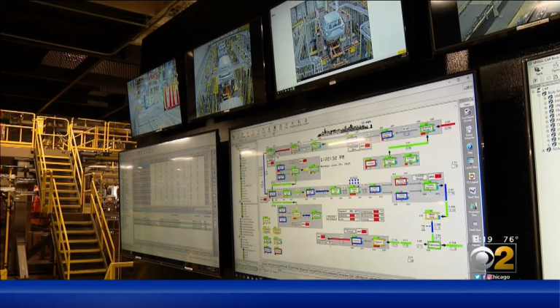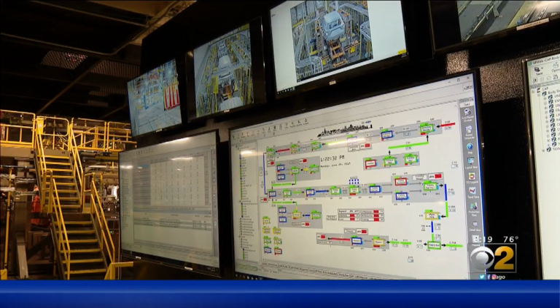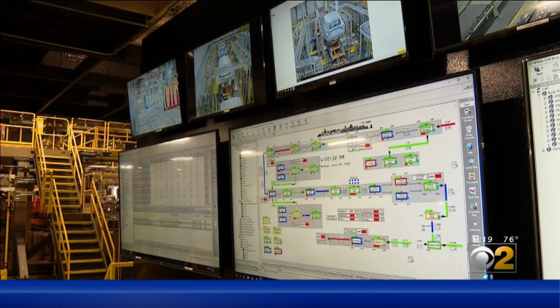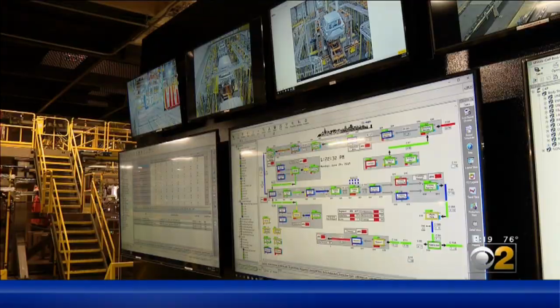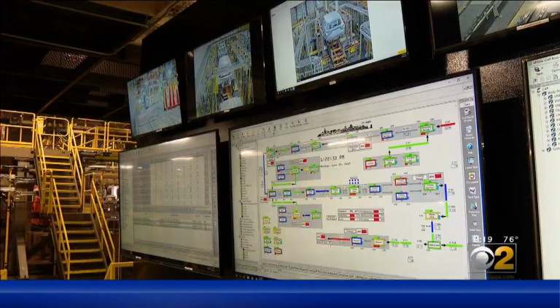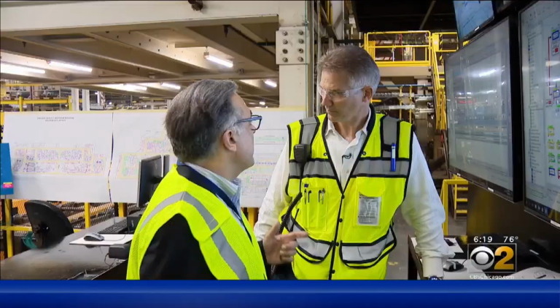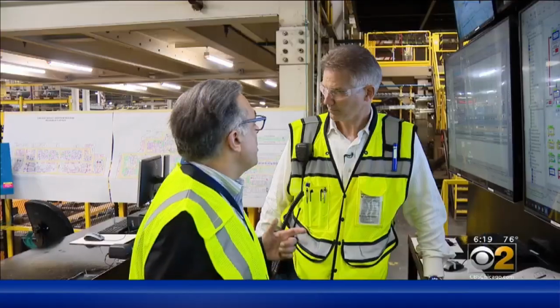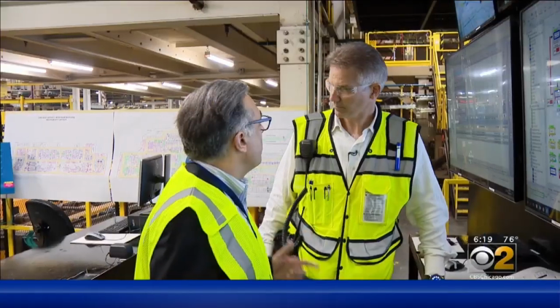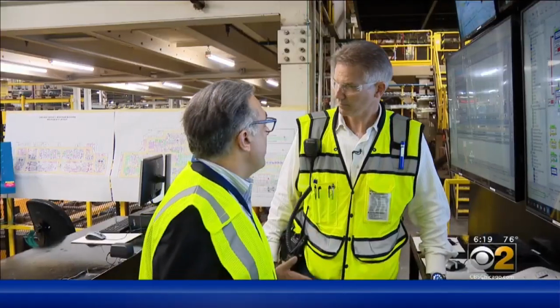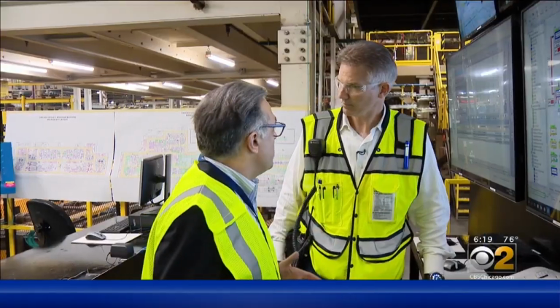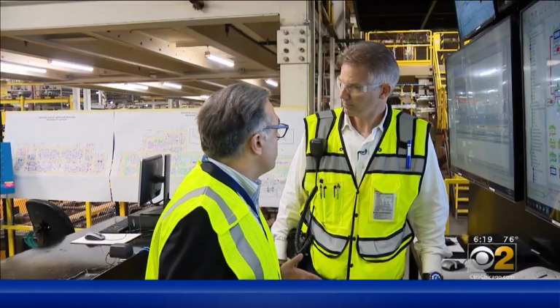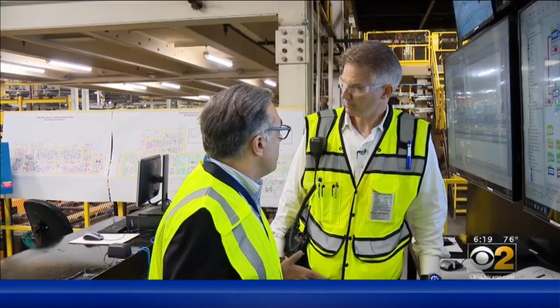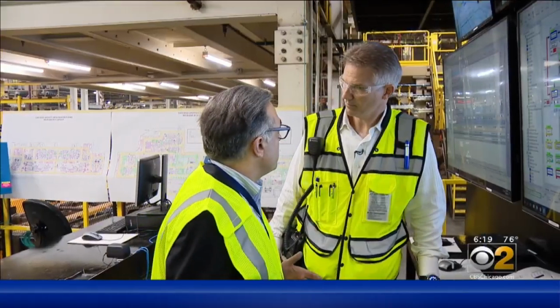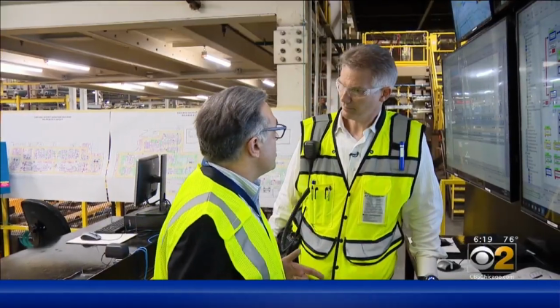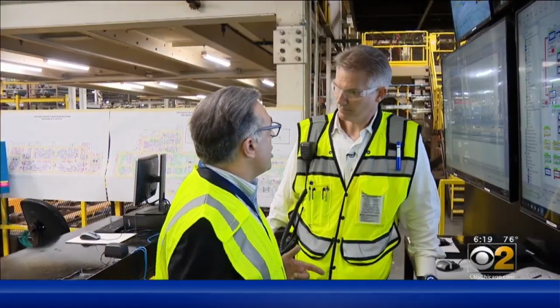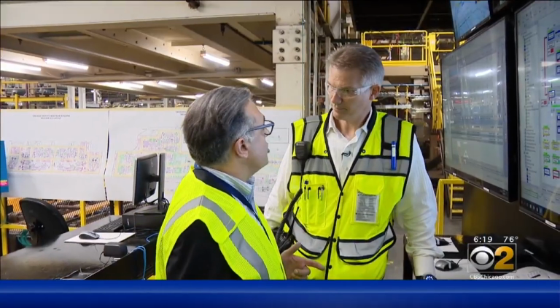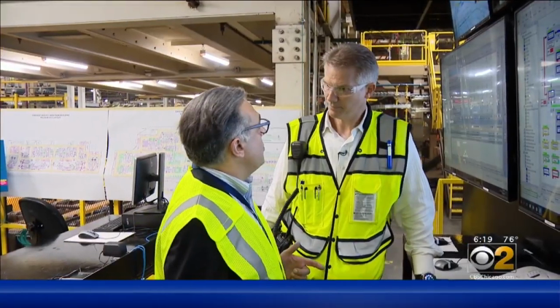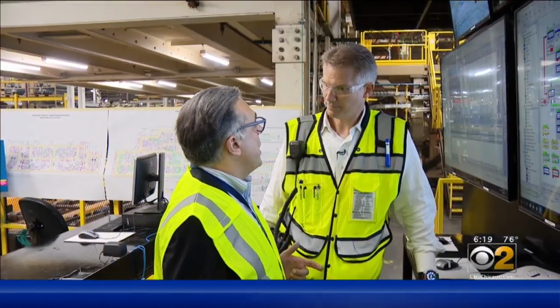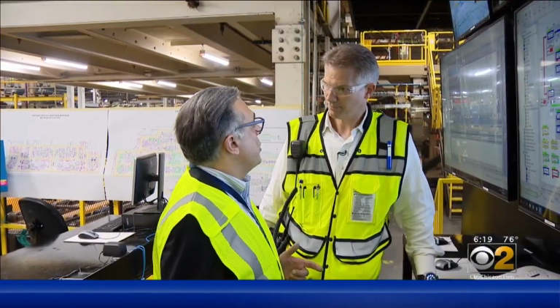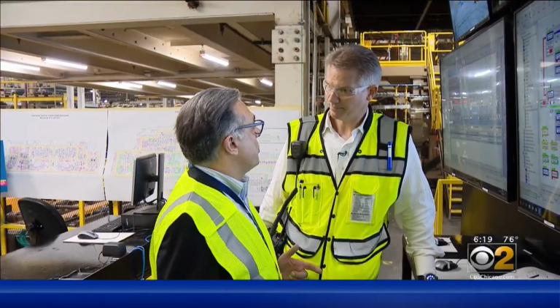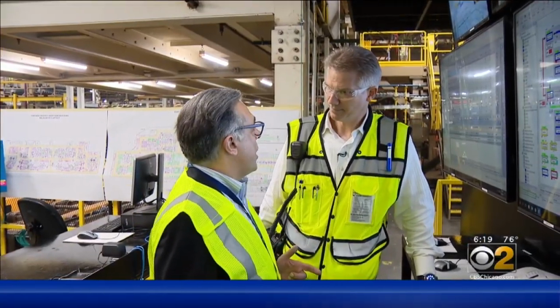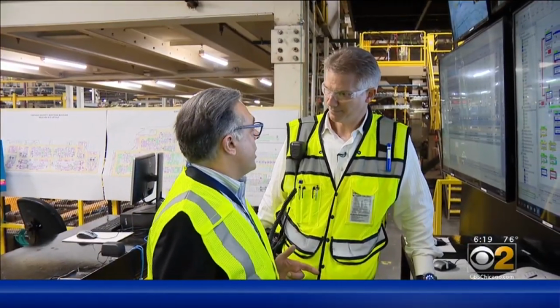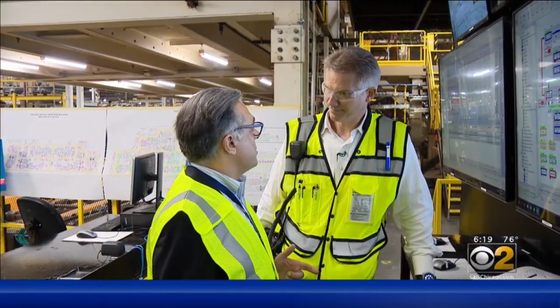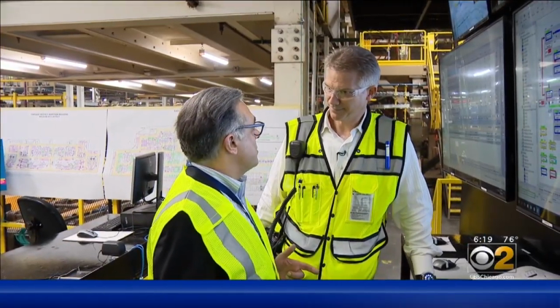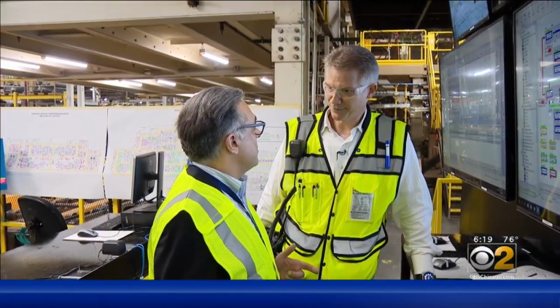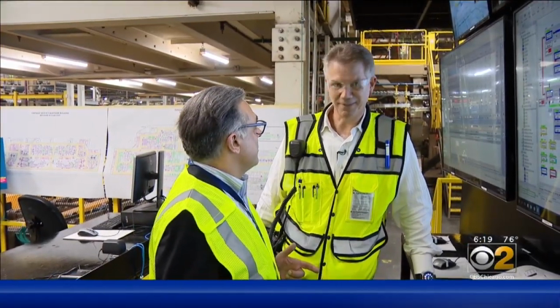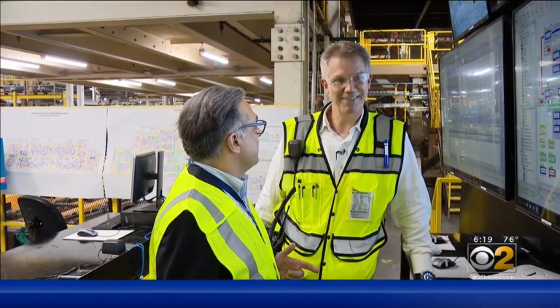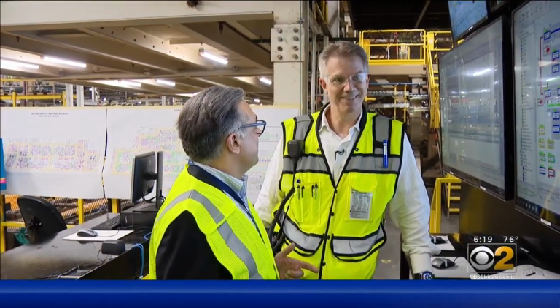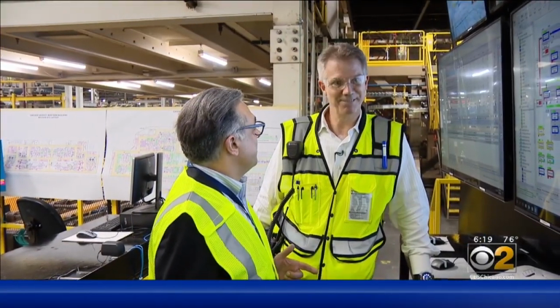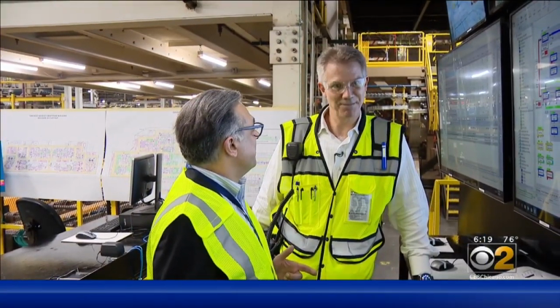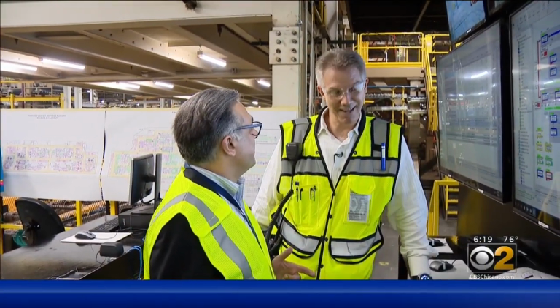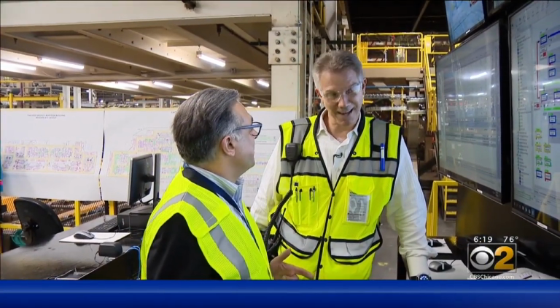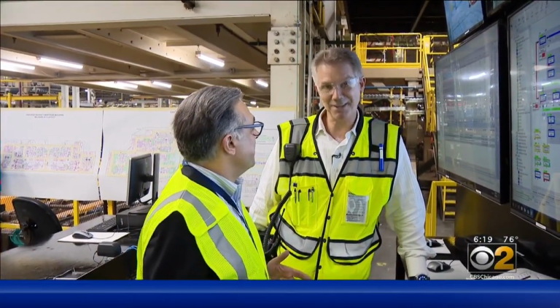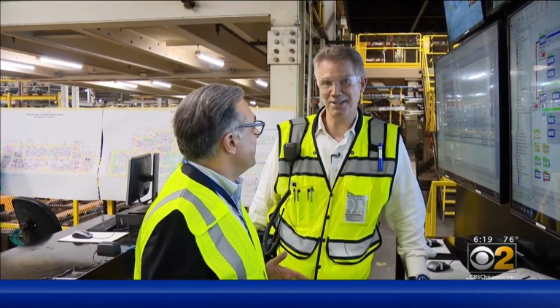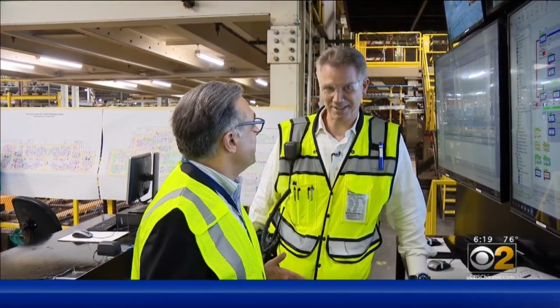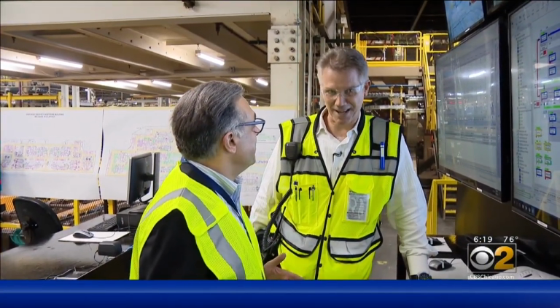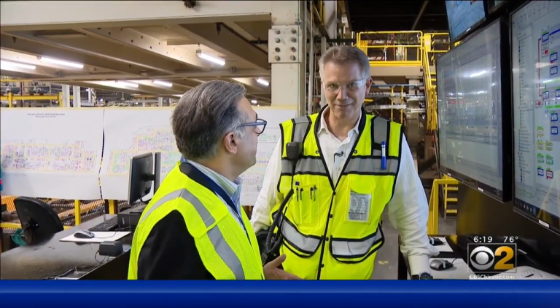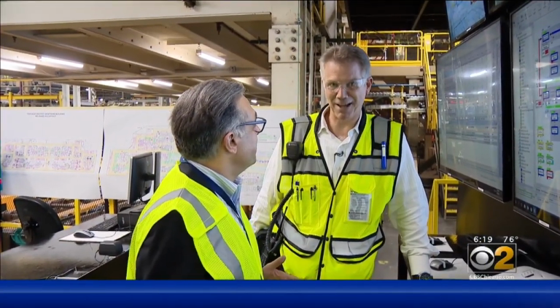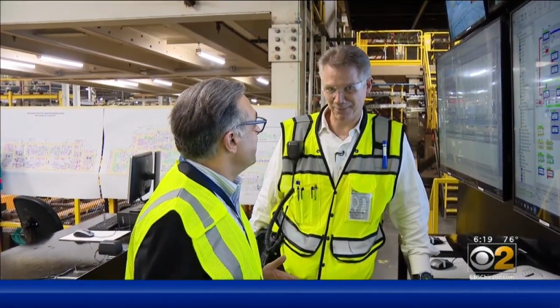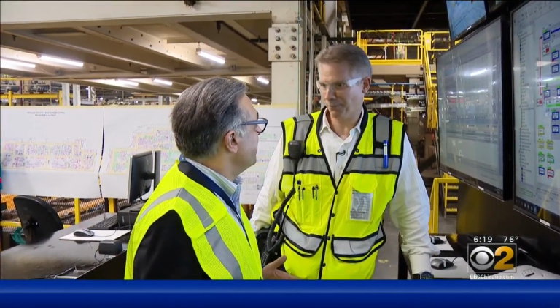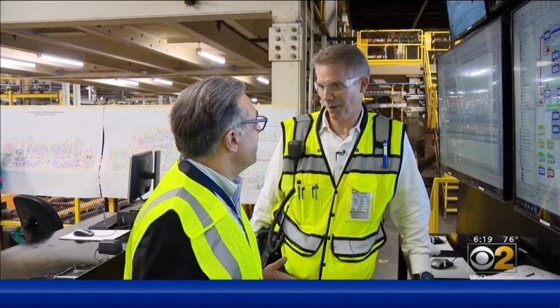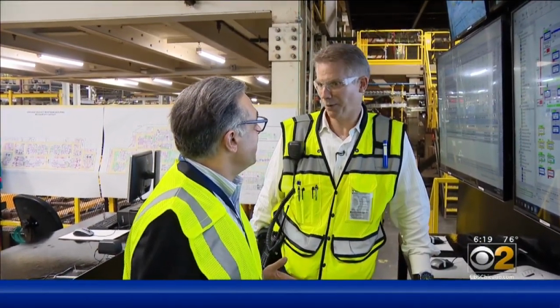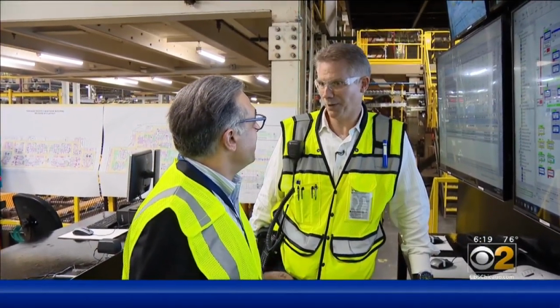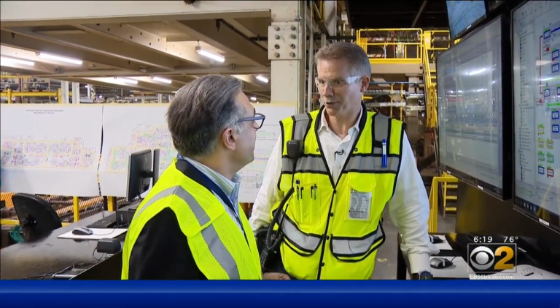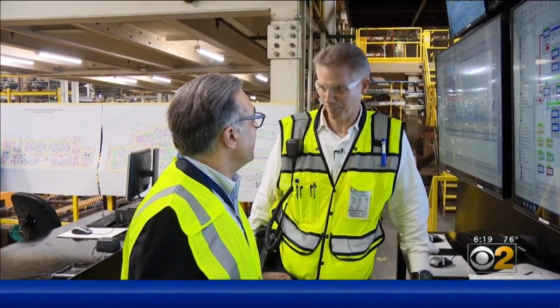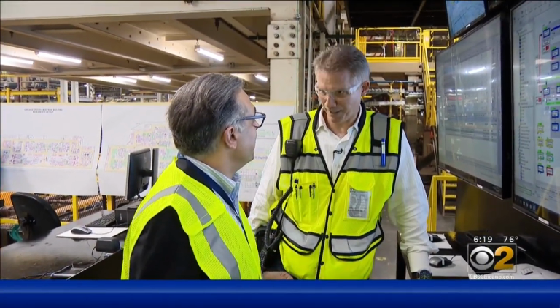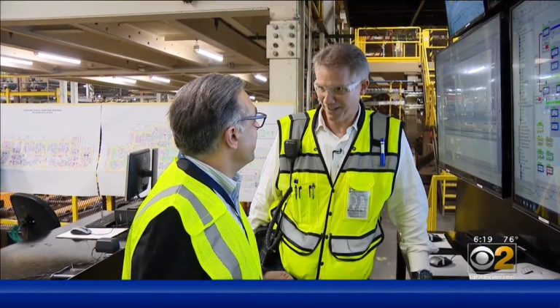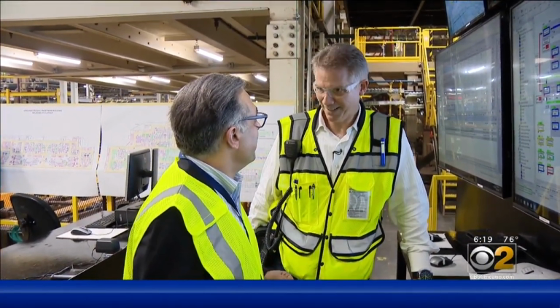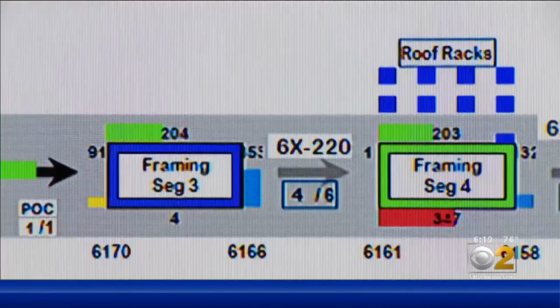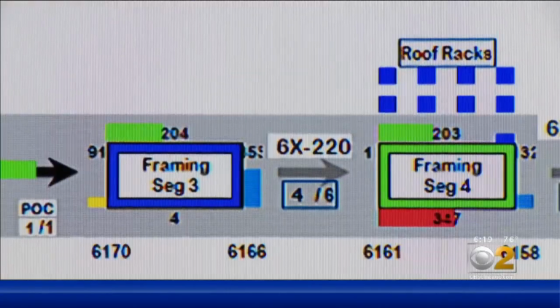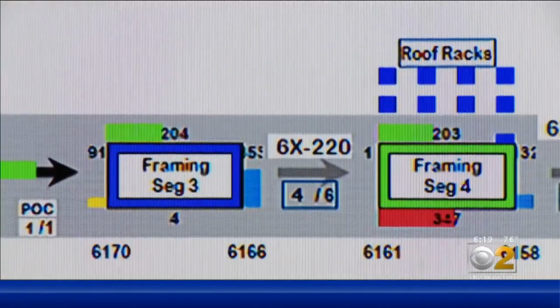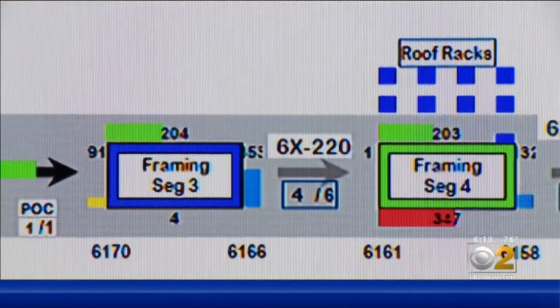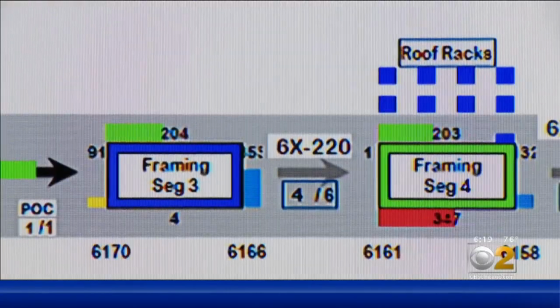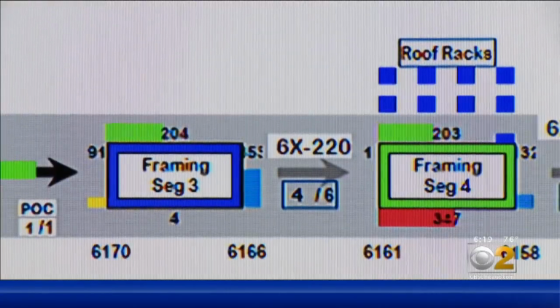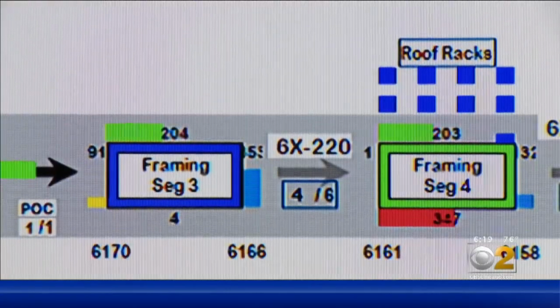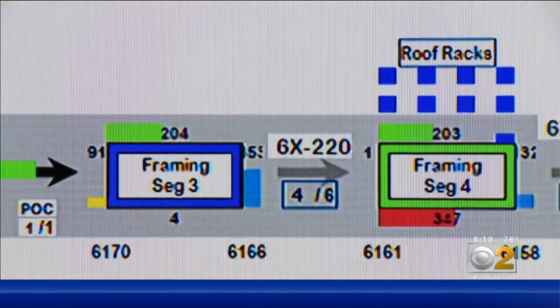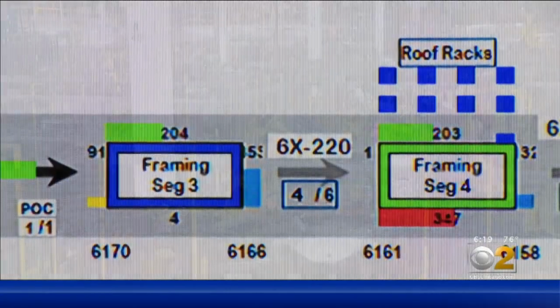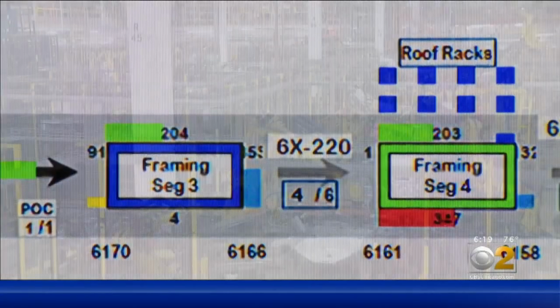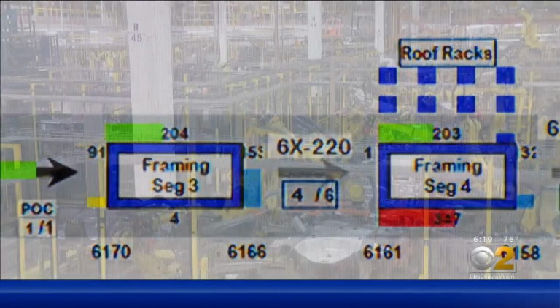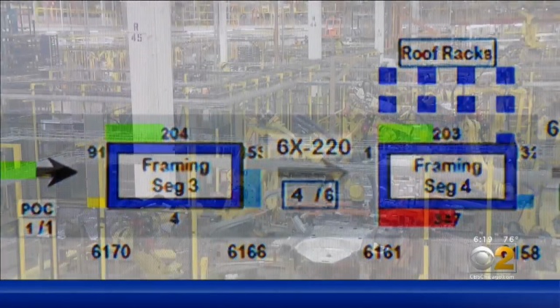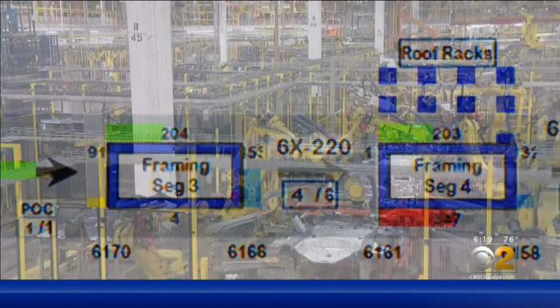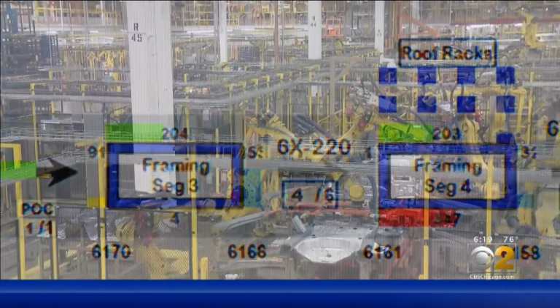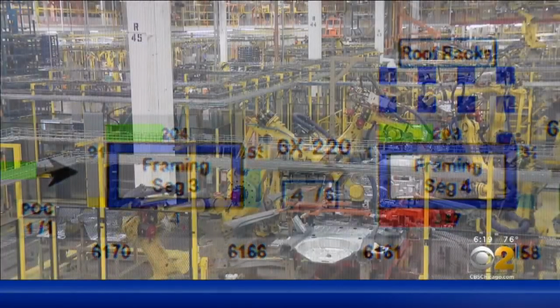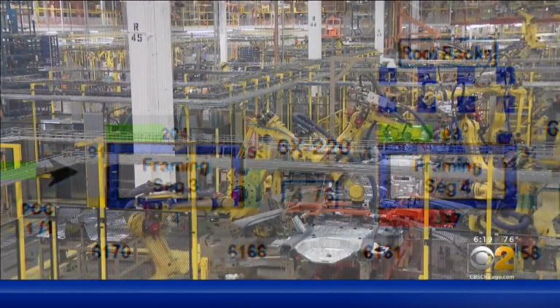This looks like the bridge from the Starship Enterprise. Yeah, it's kind of like where we want to be. And in a way, it kind of is.